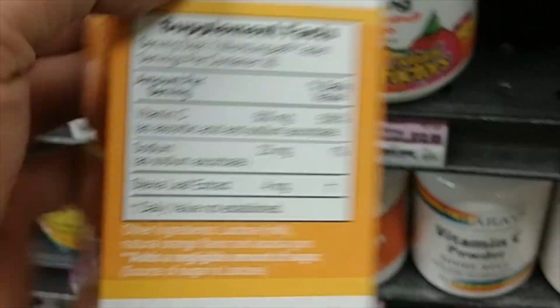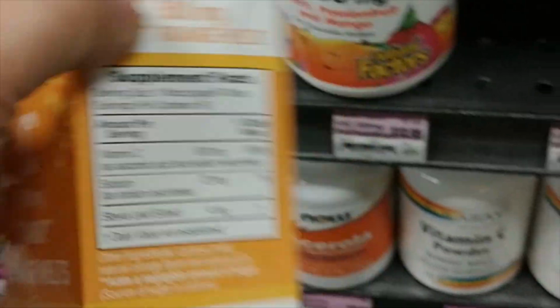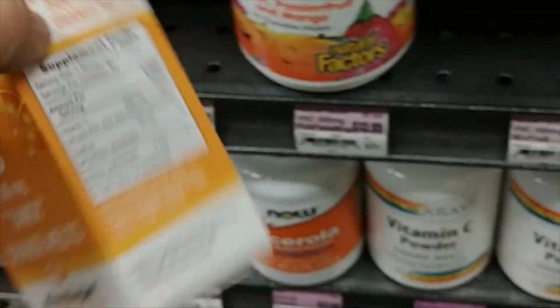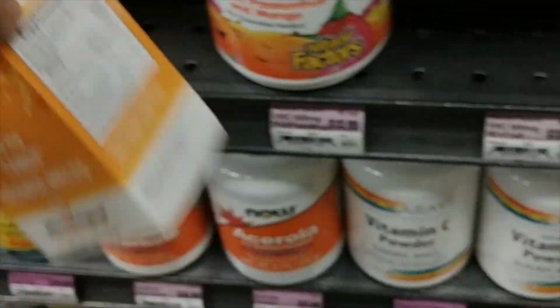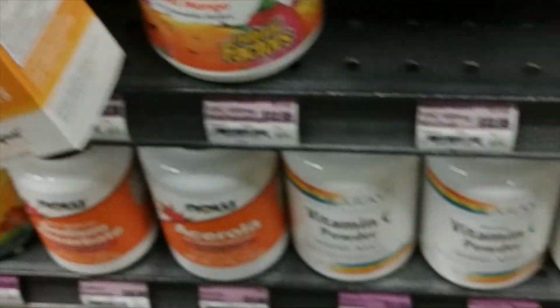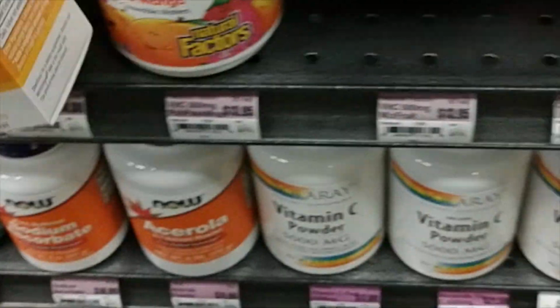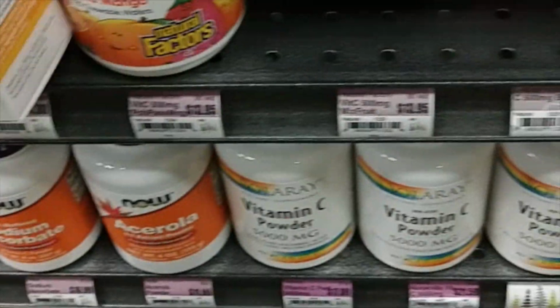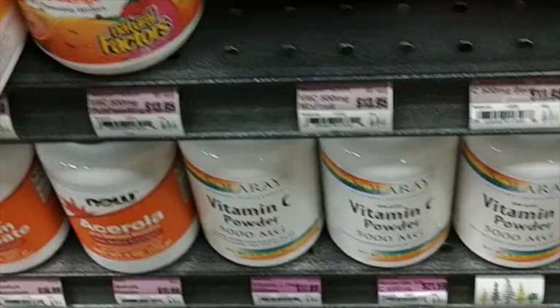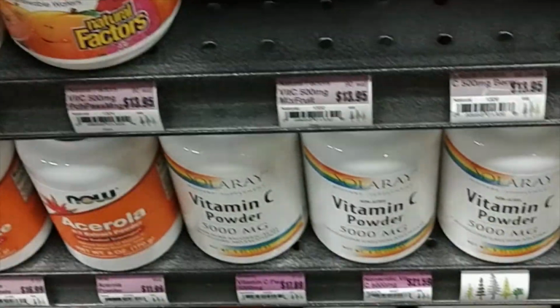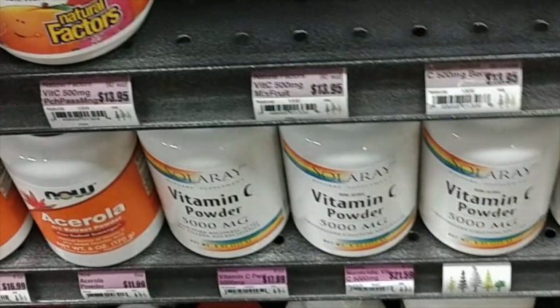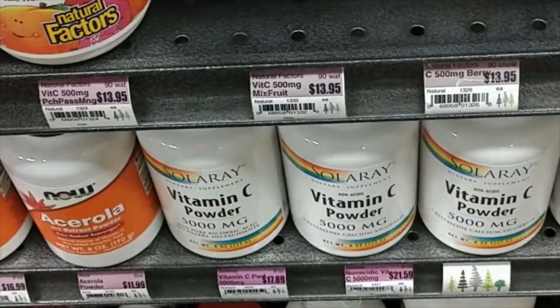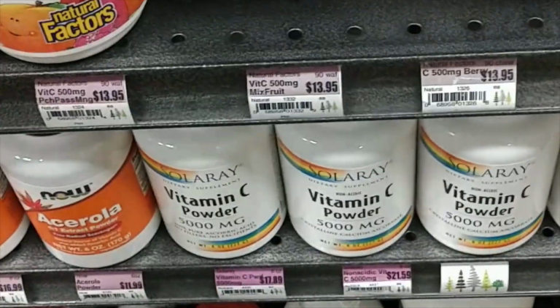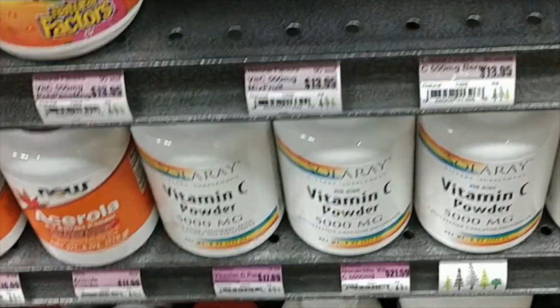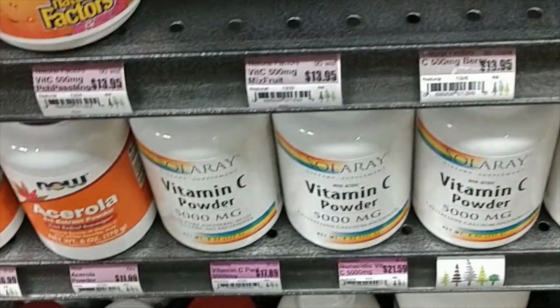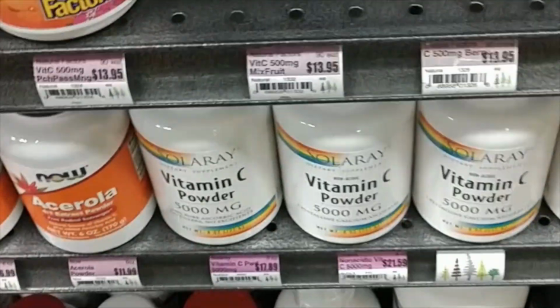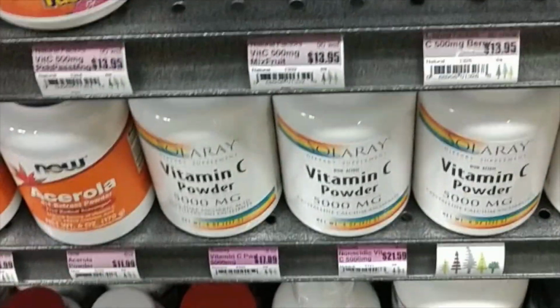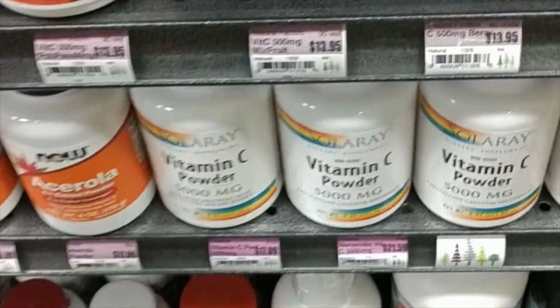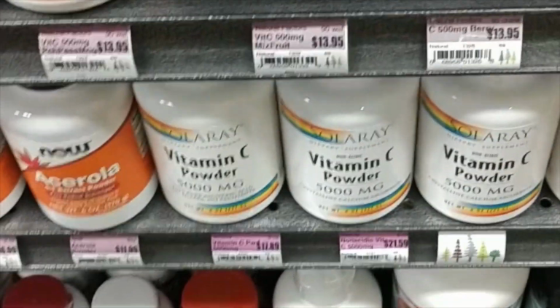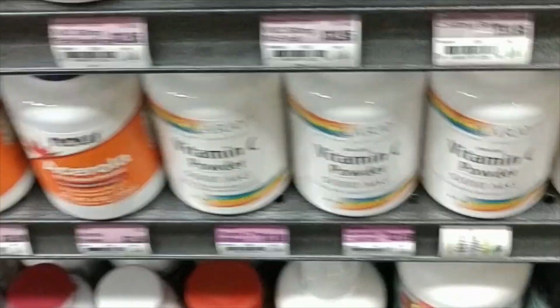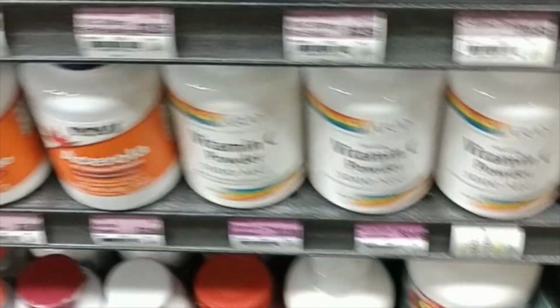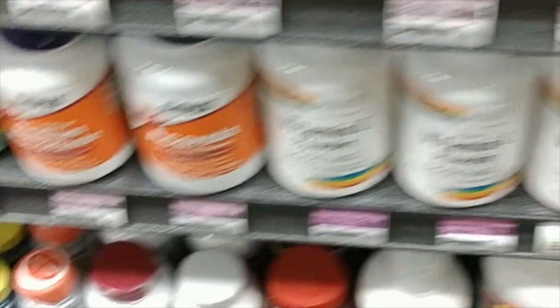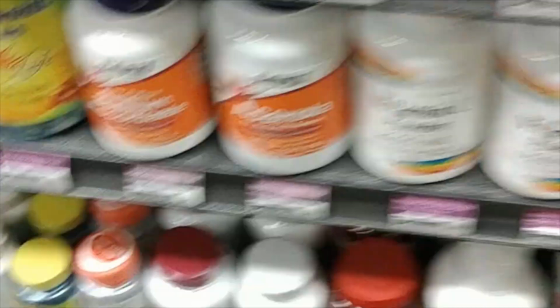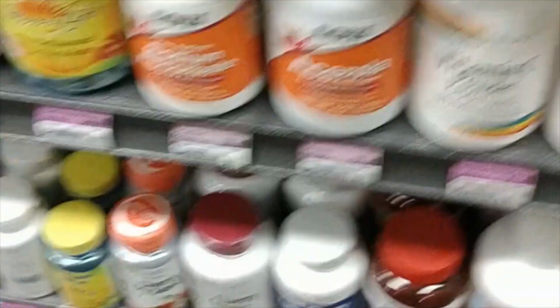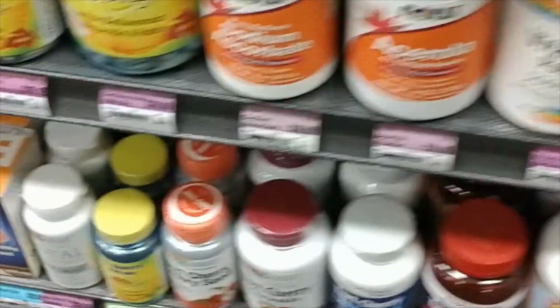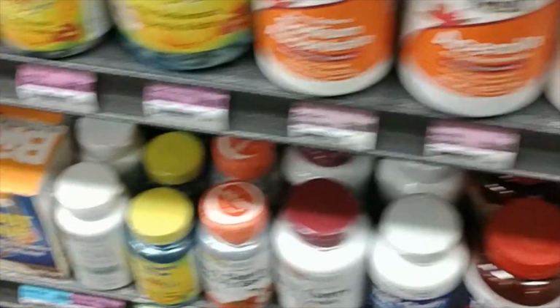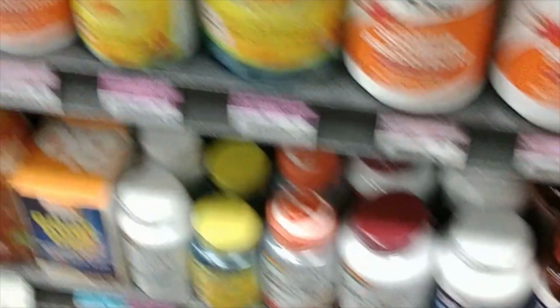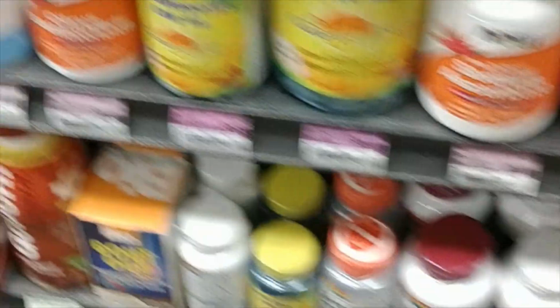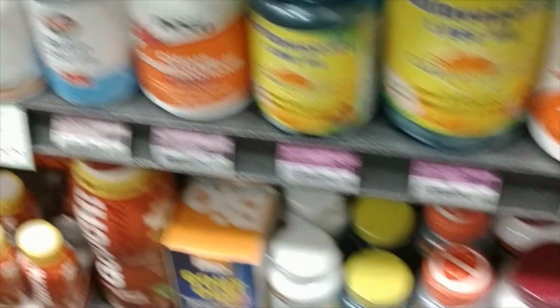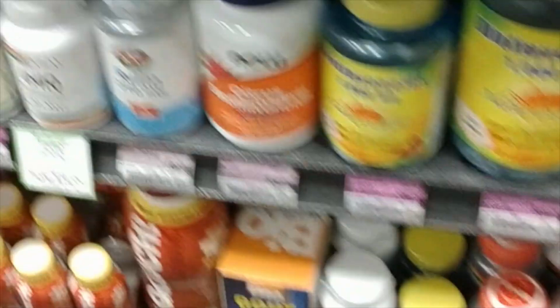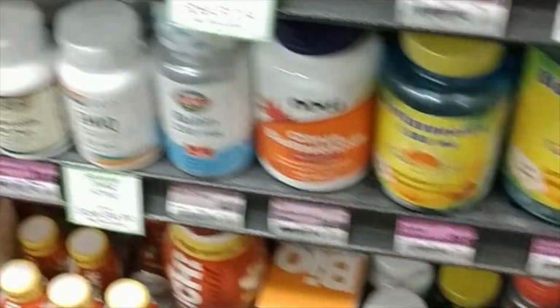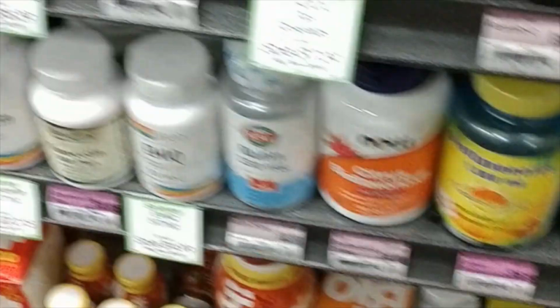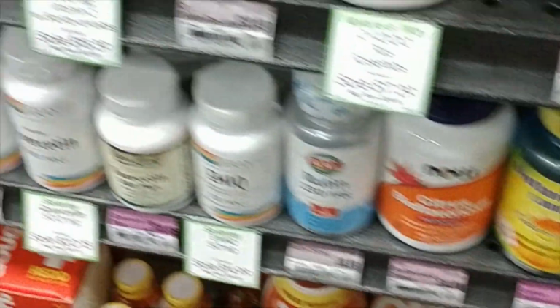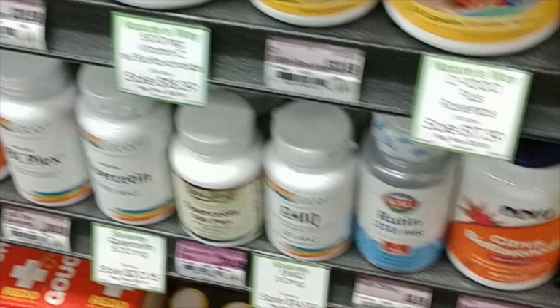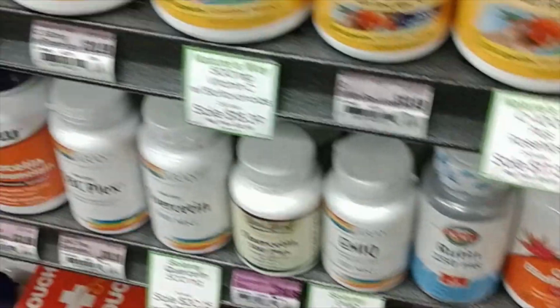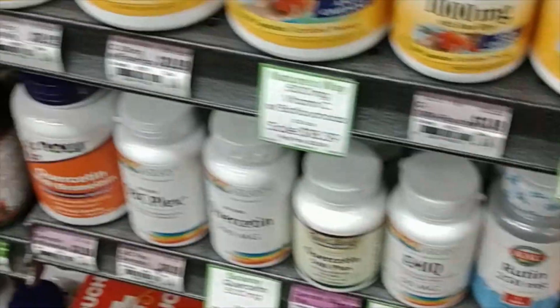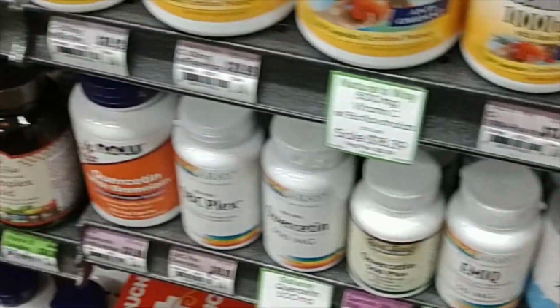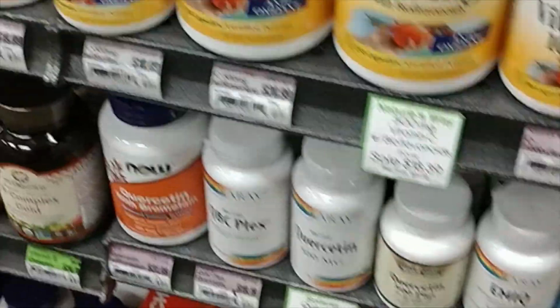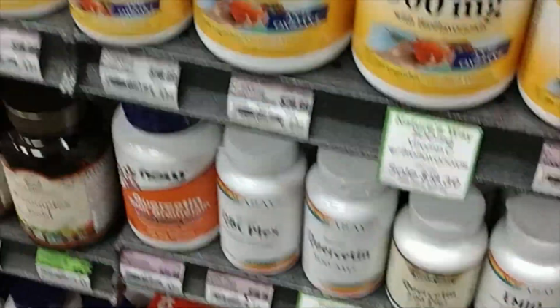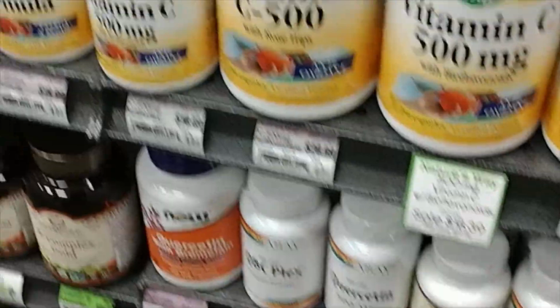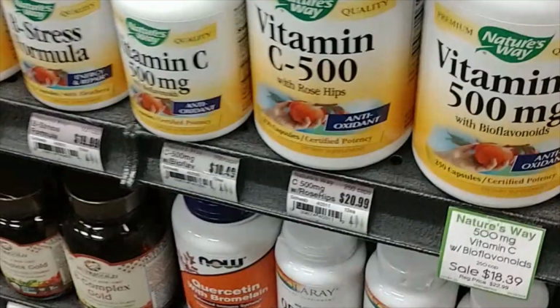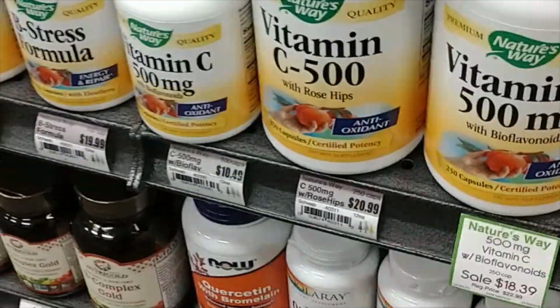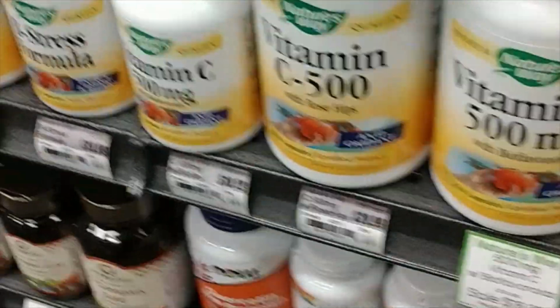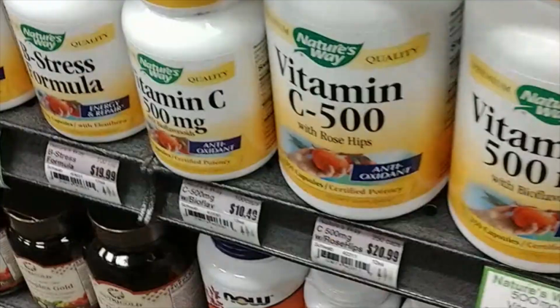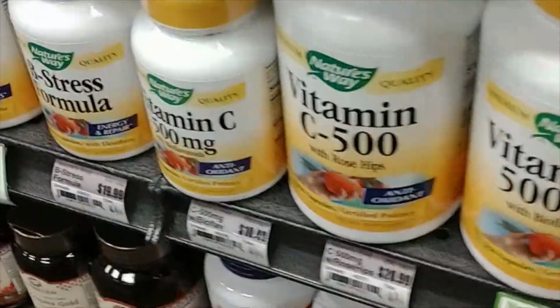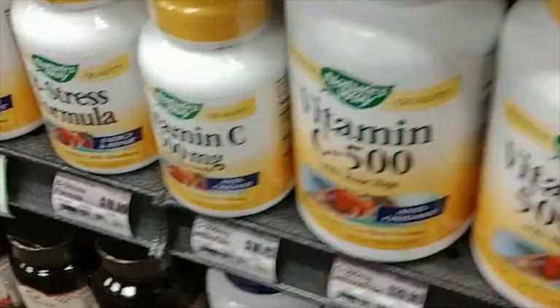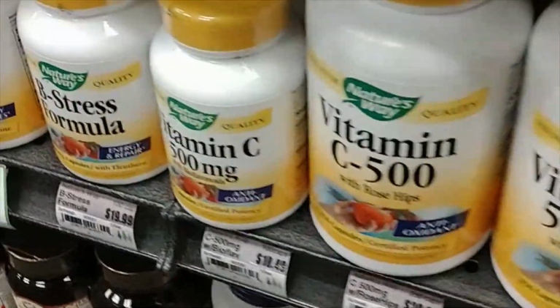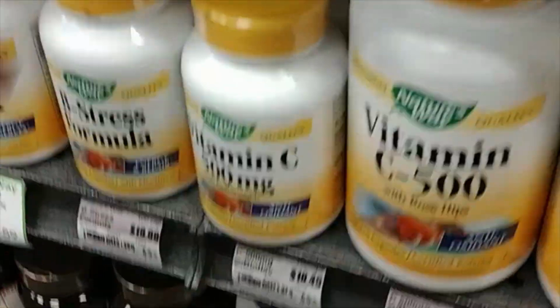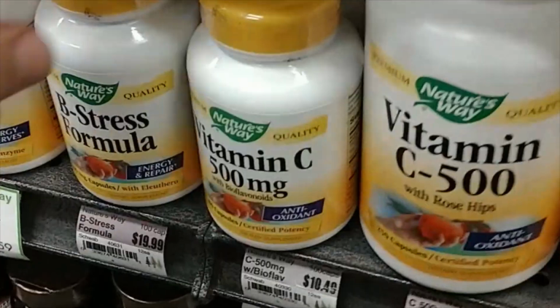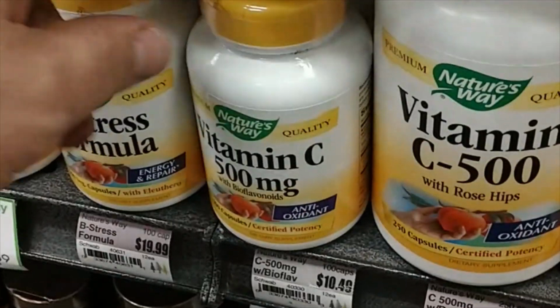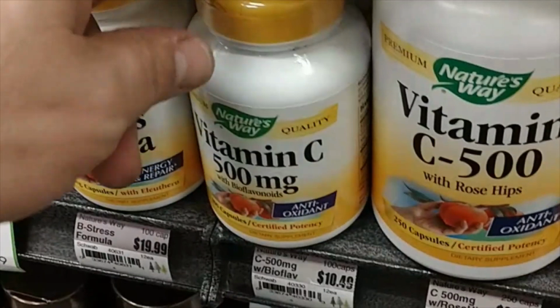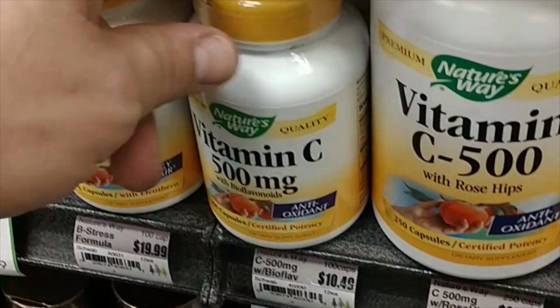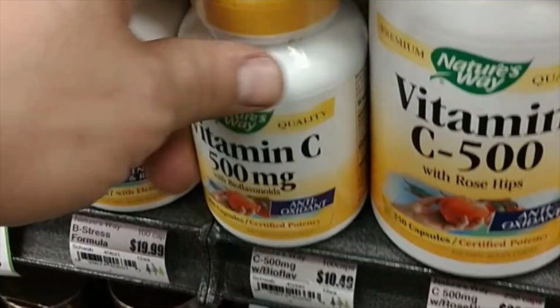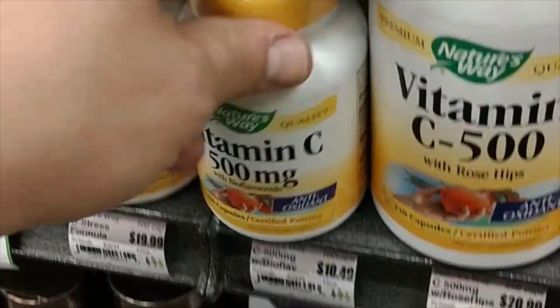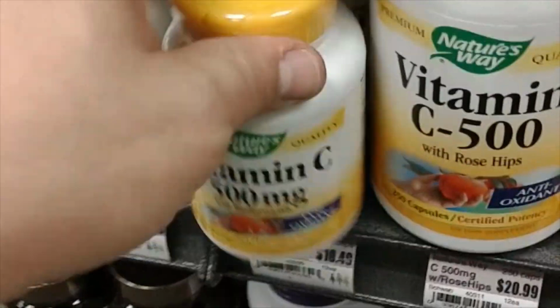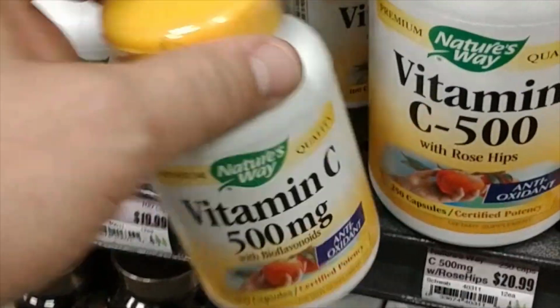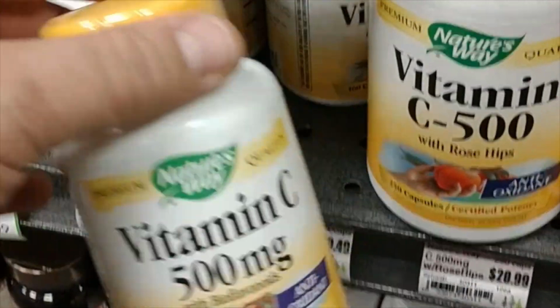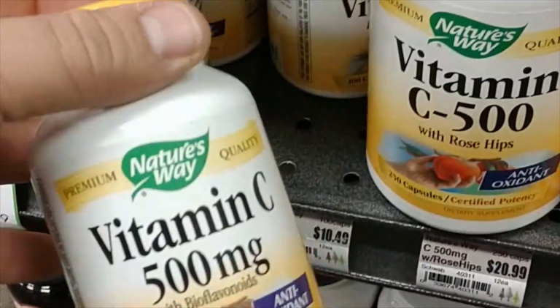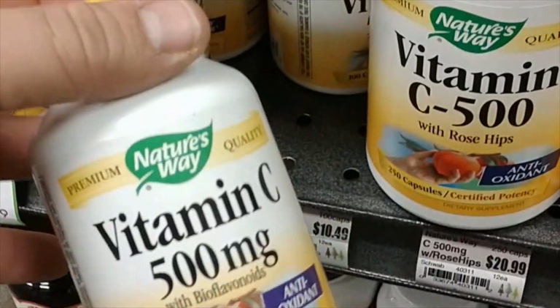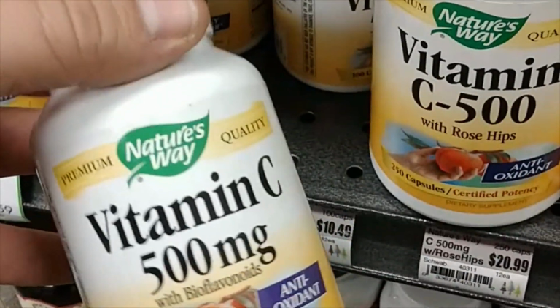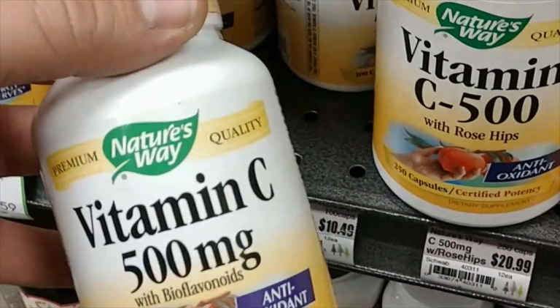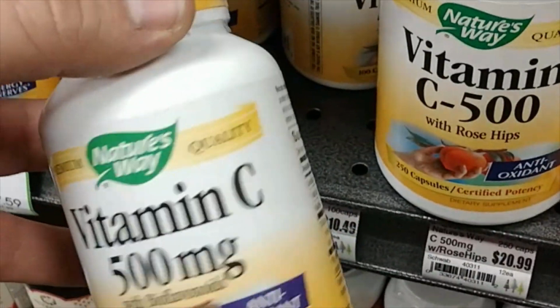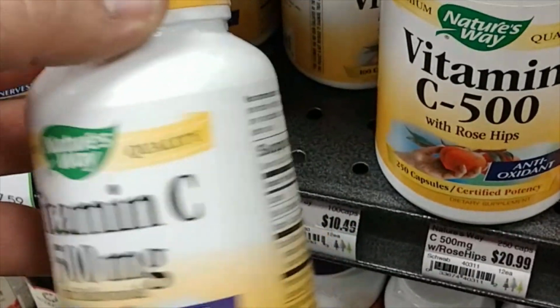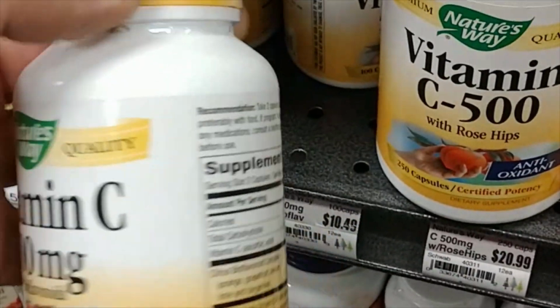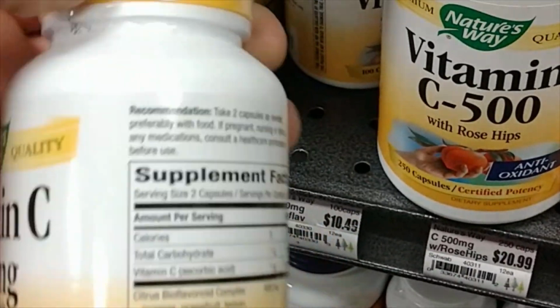I hope this helped you learn a little bit about vitamin C versus ascorbic acid, because ascorbic acid is the stuff that's not that good for you. Alright, you guys, take care, have a great day, and try to have some fun. Ciao.